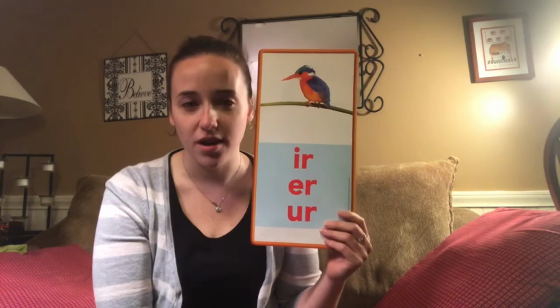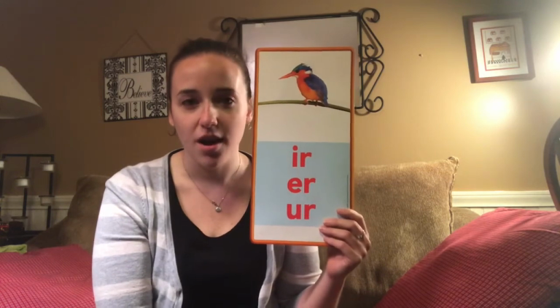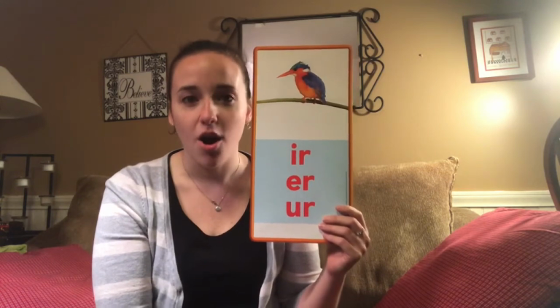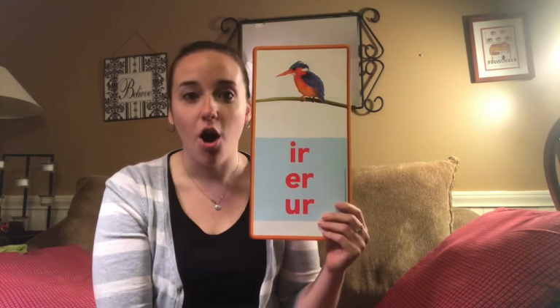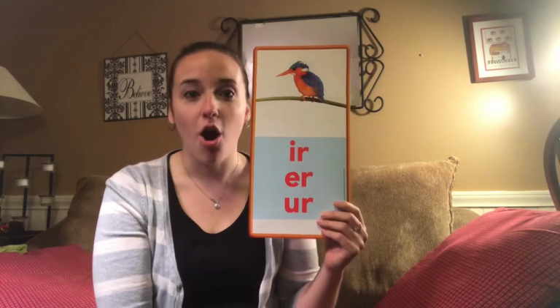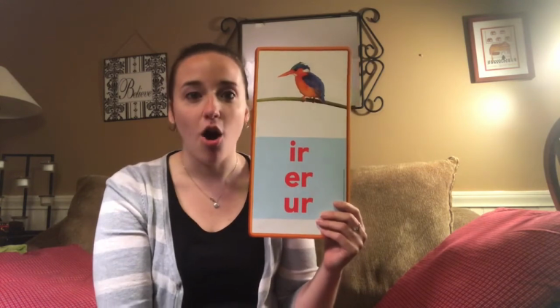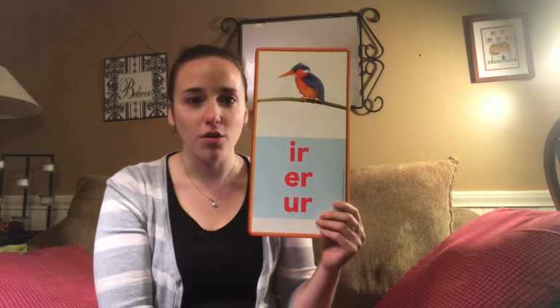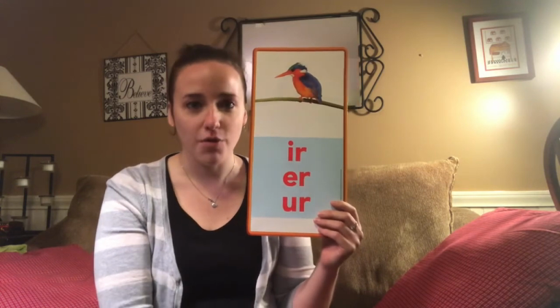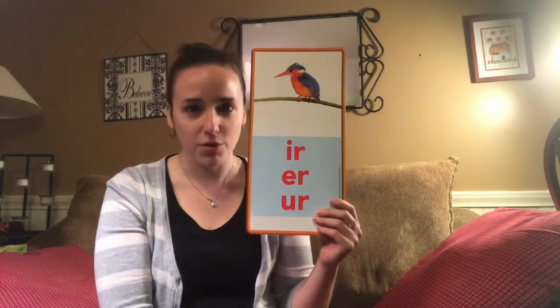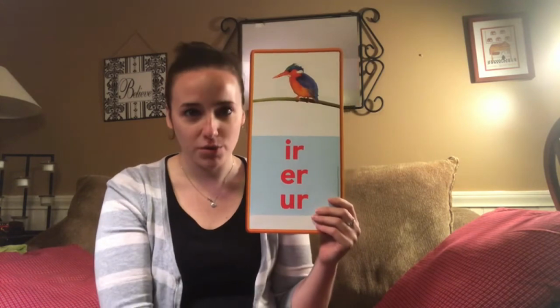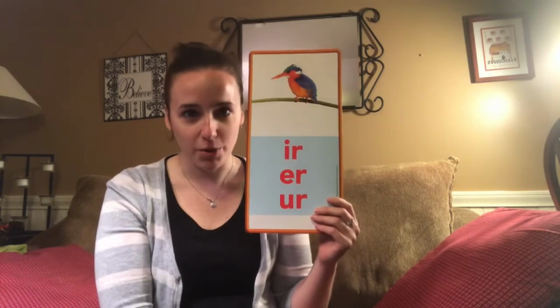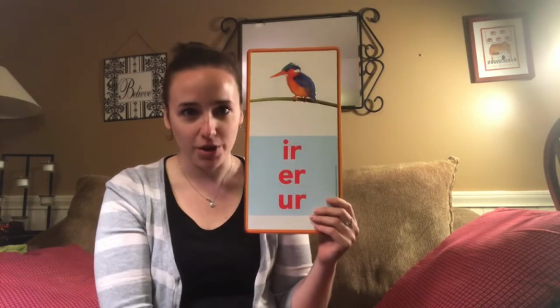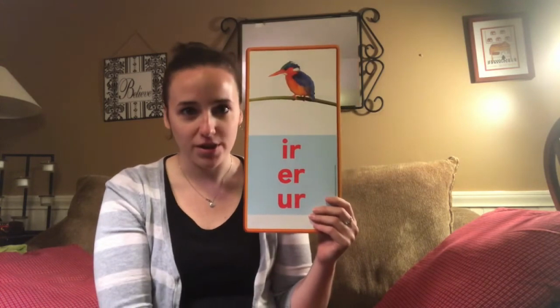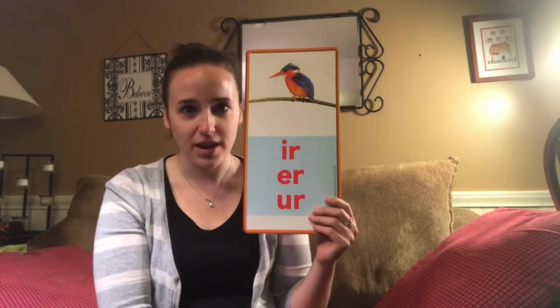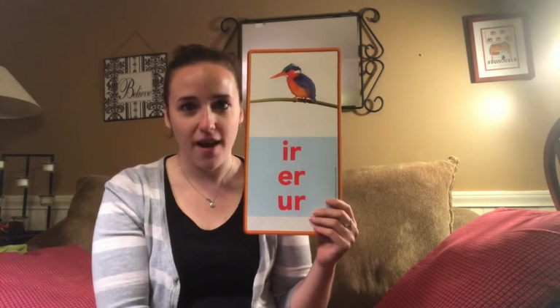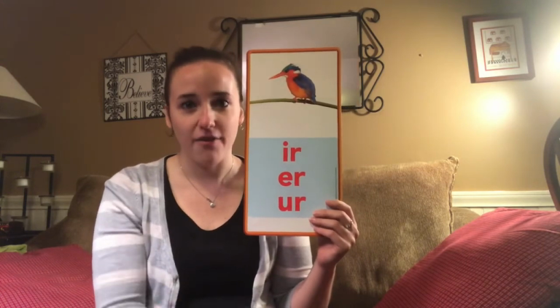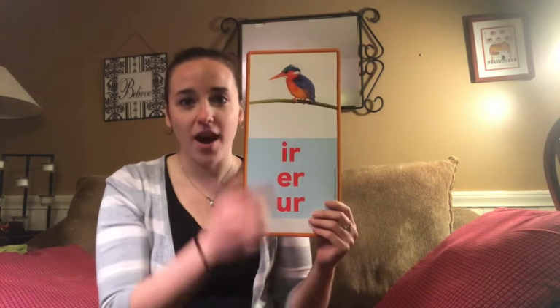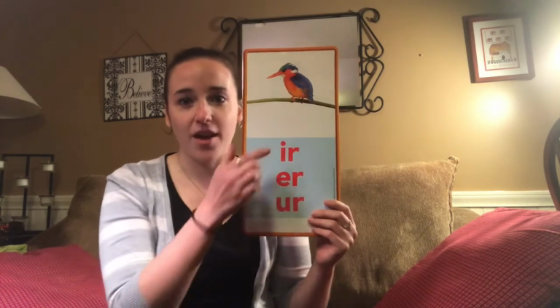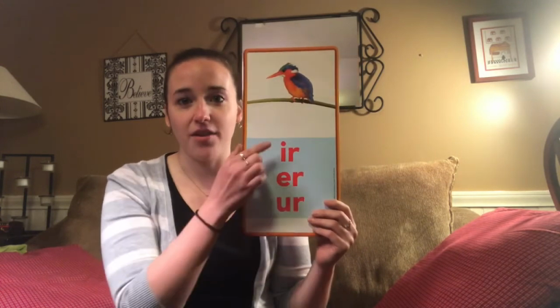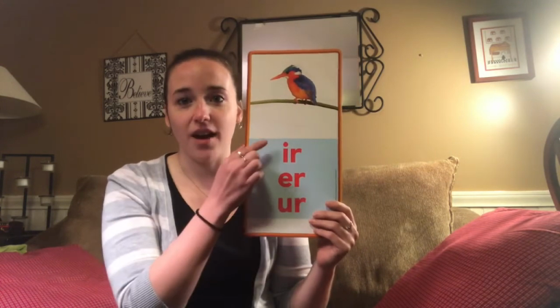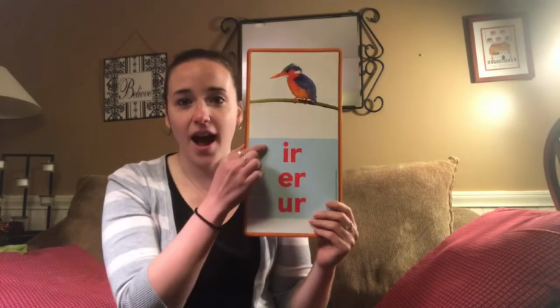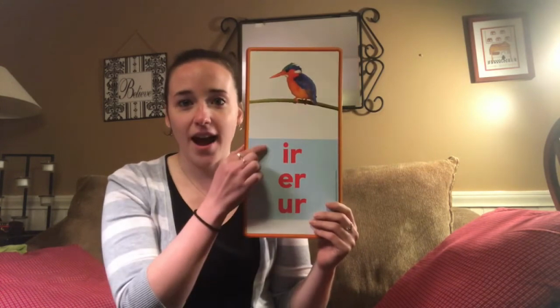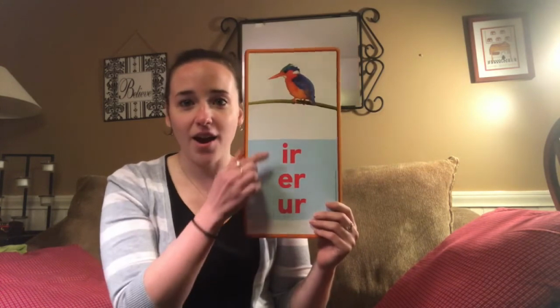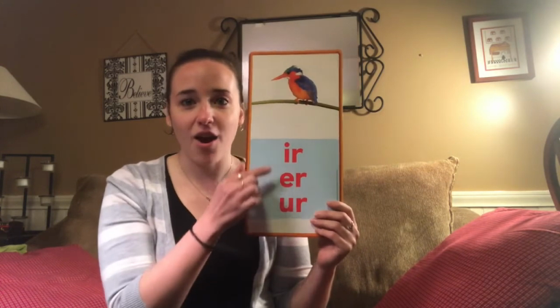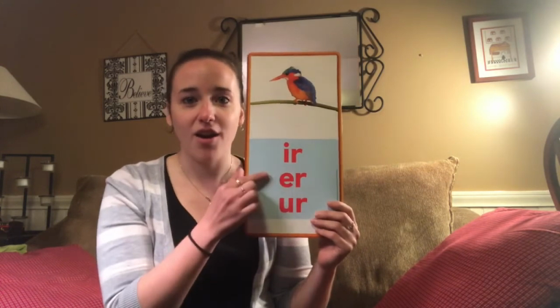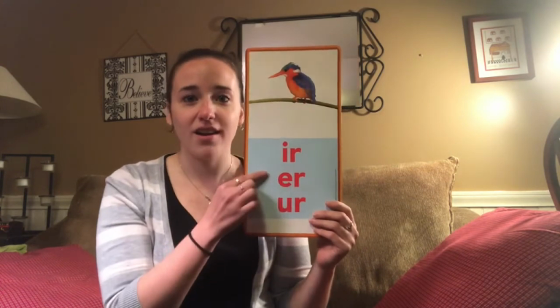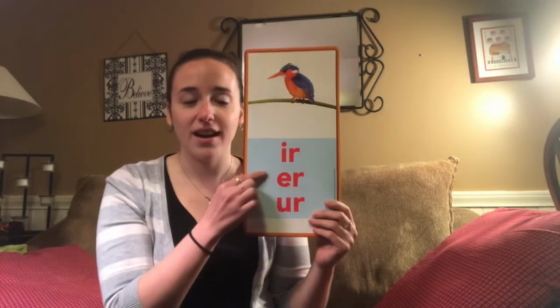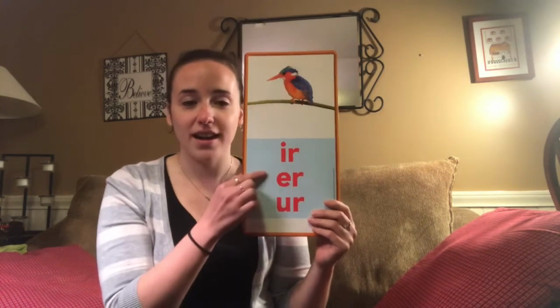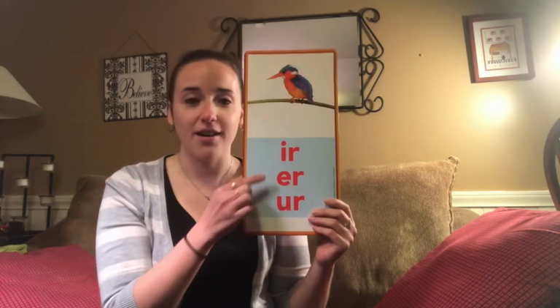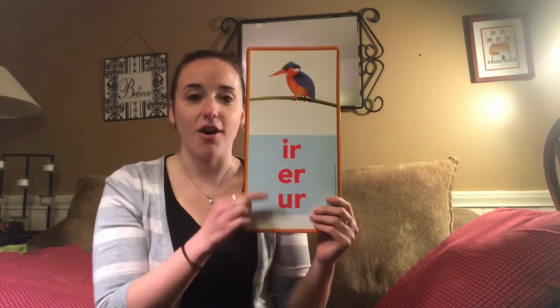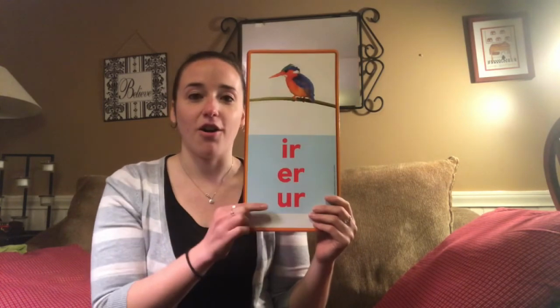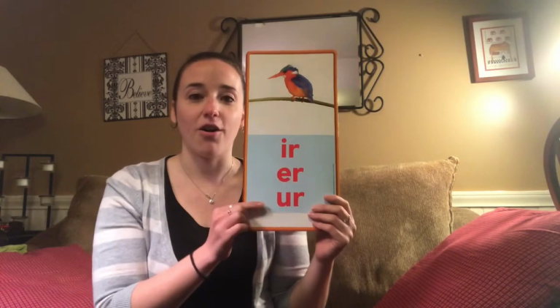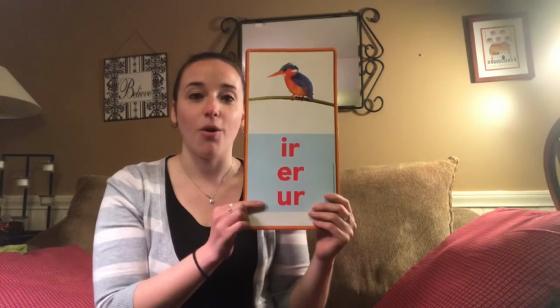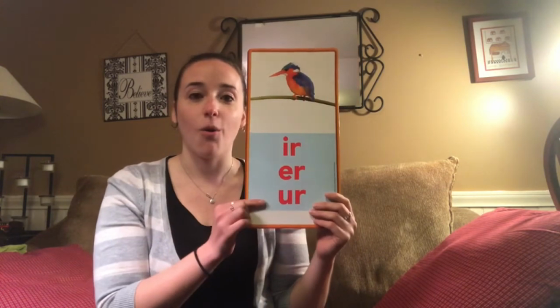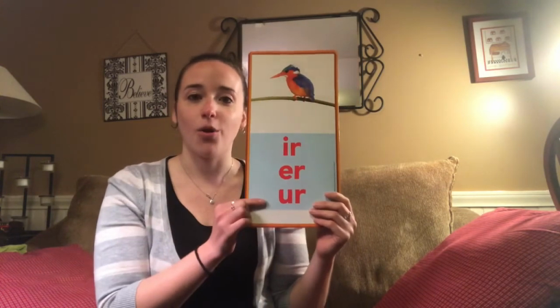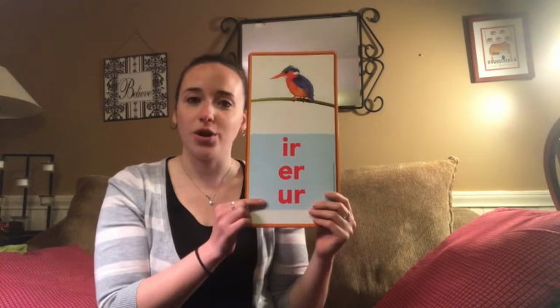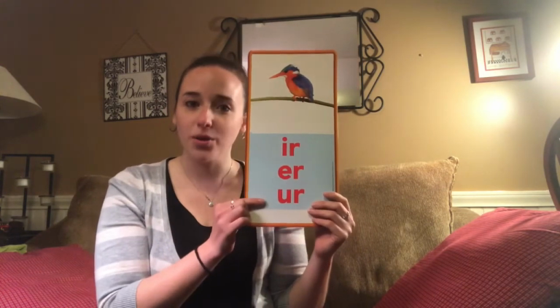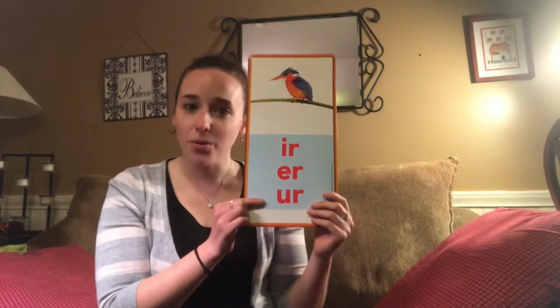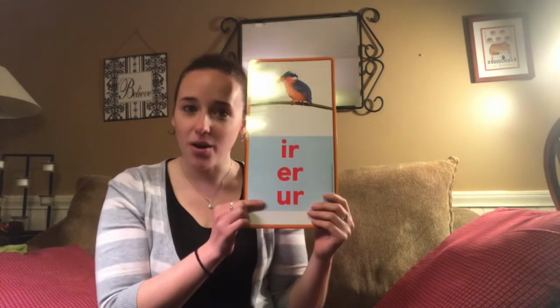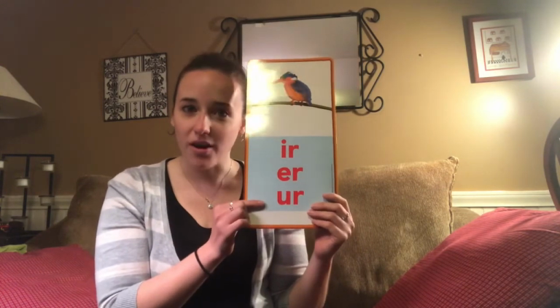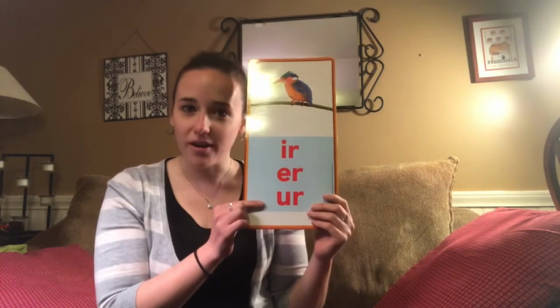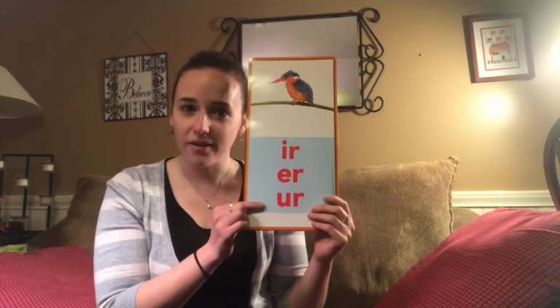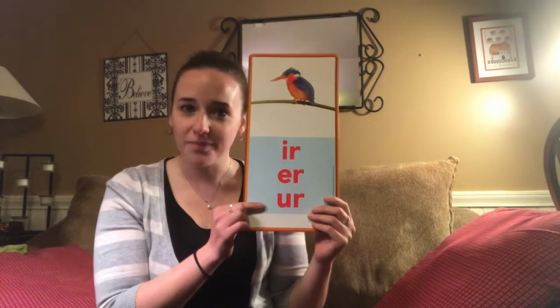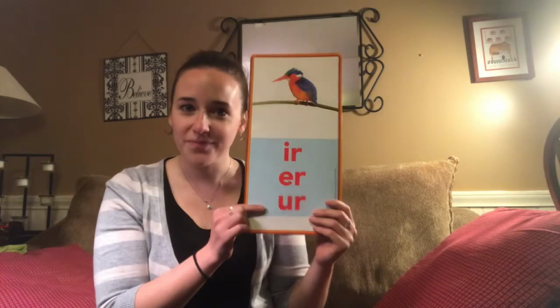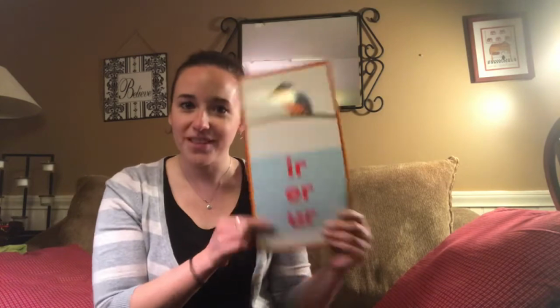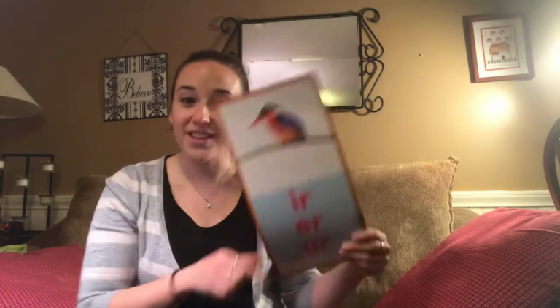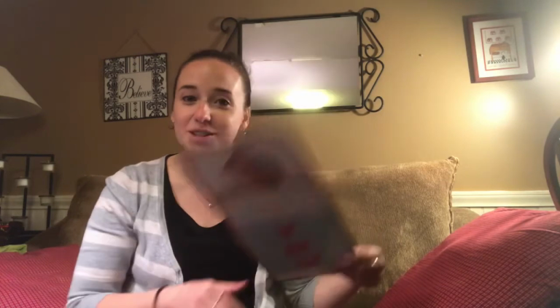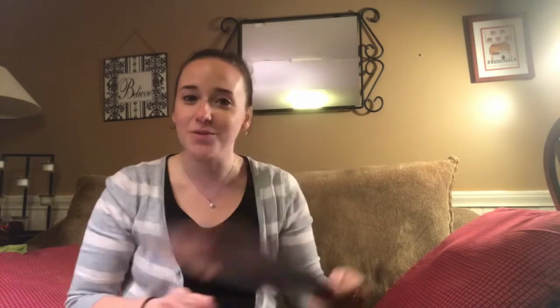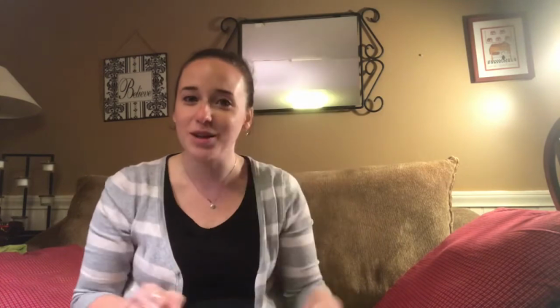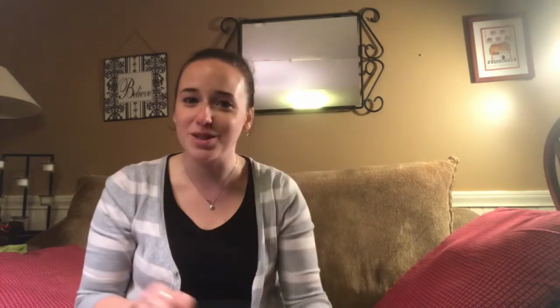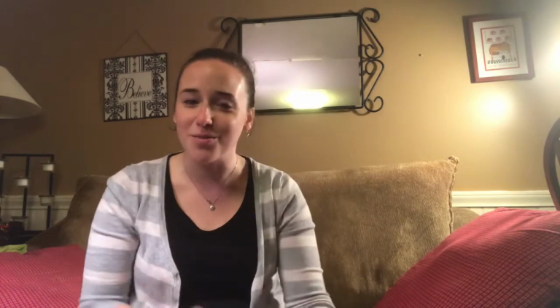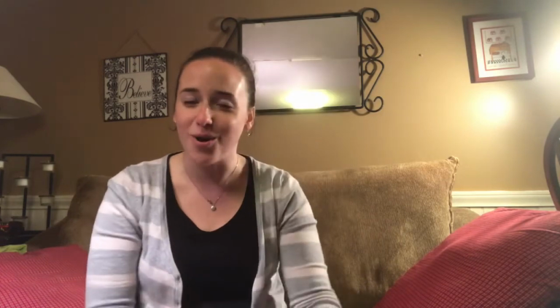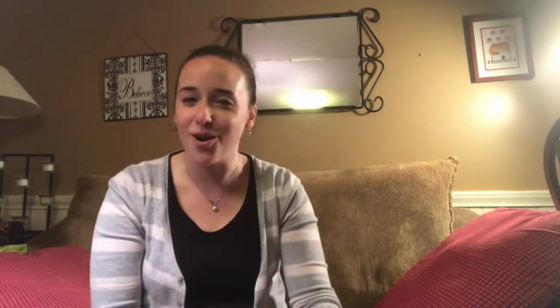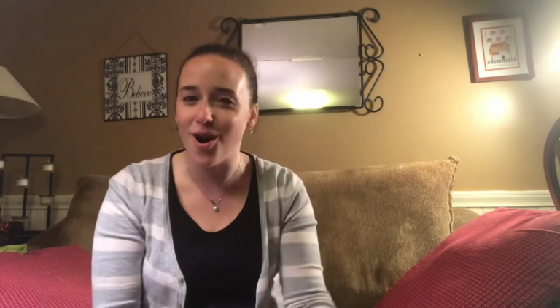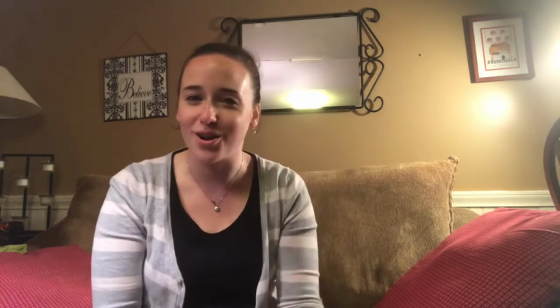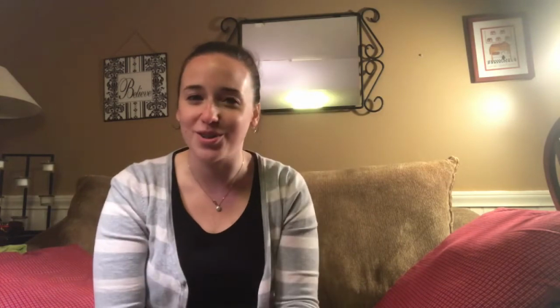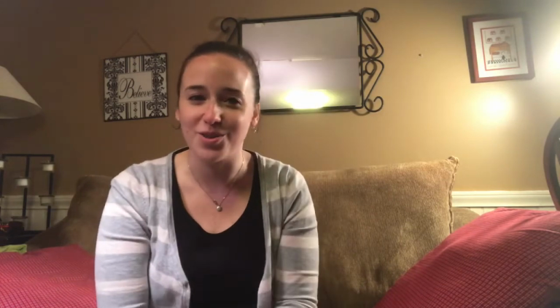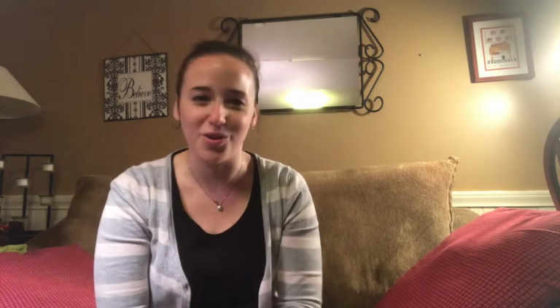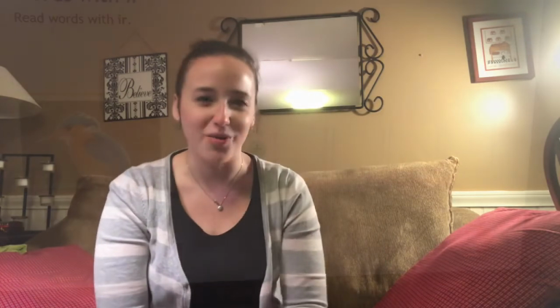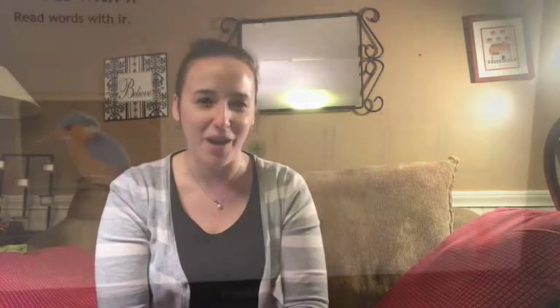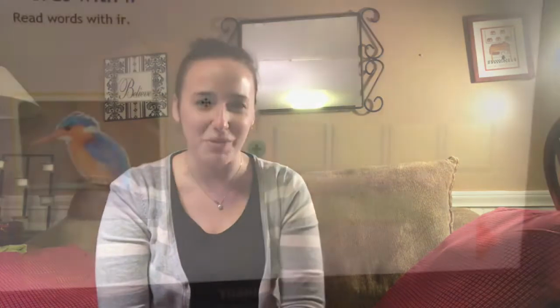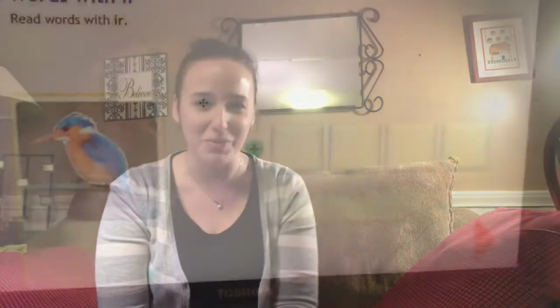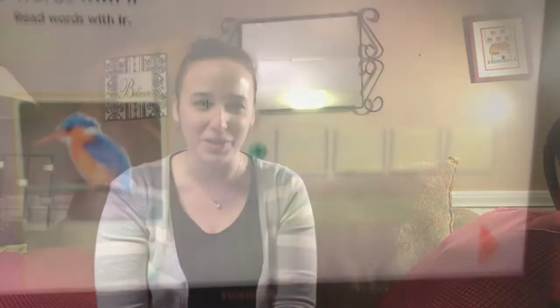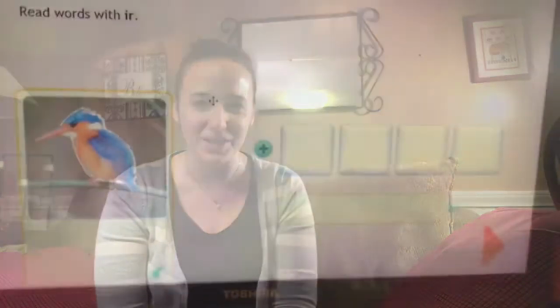All of those words have either I-R, E-R, or U-R. Let's read some more R-controlled vowel words.